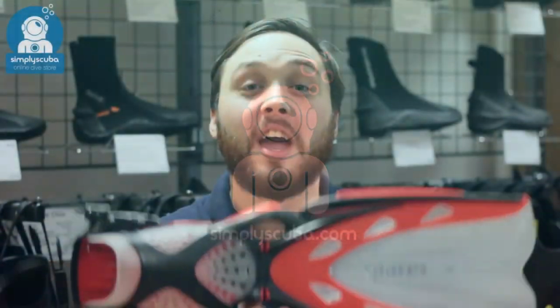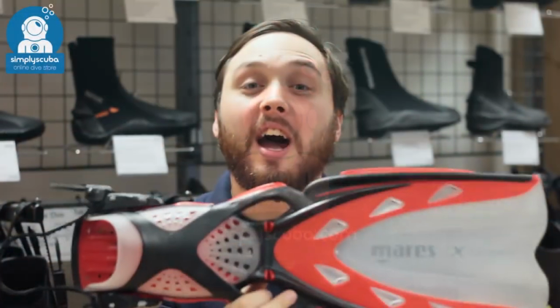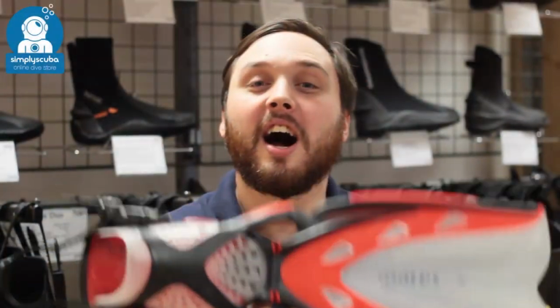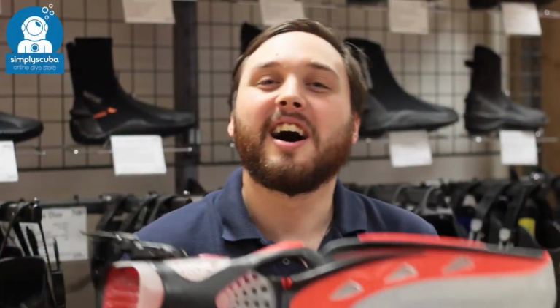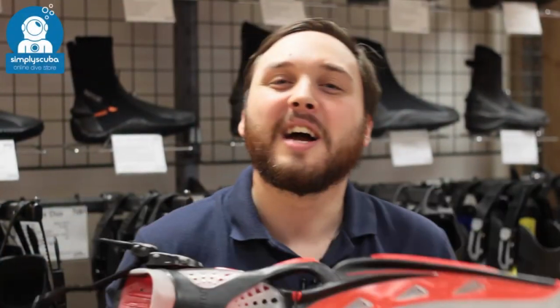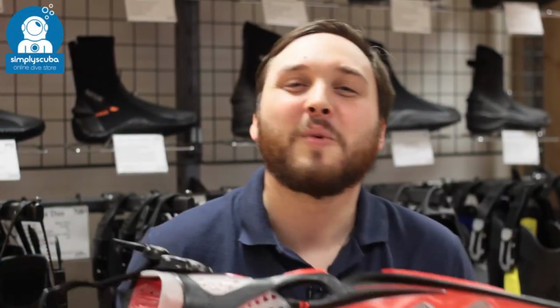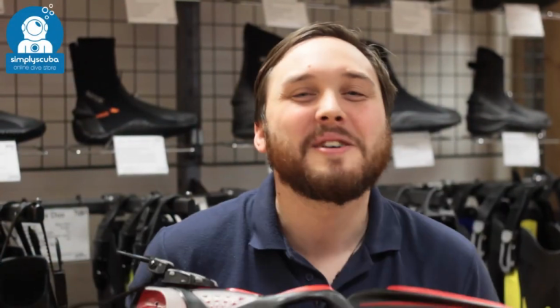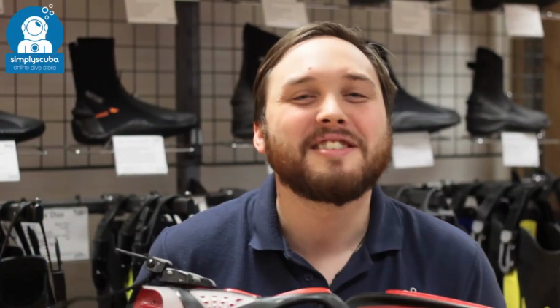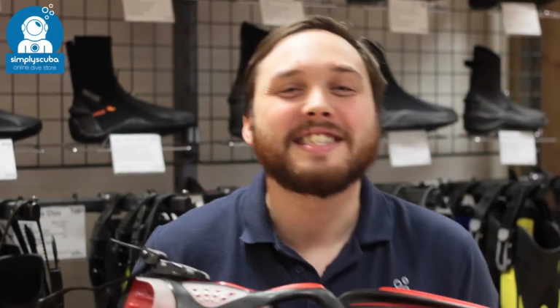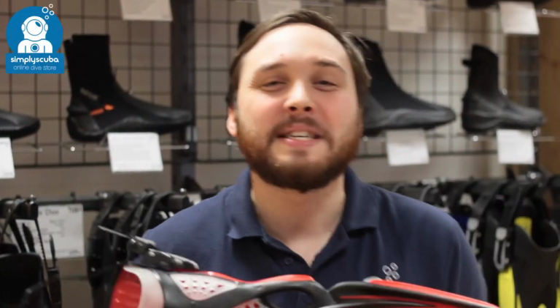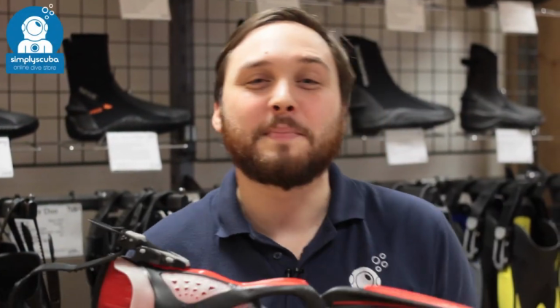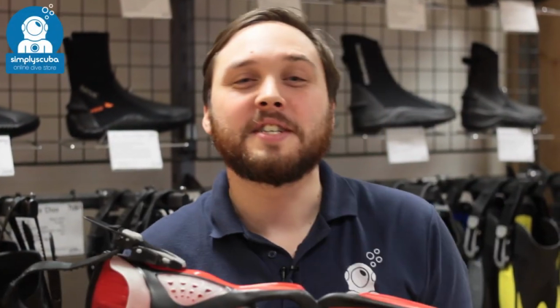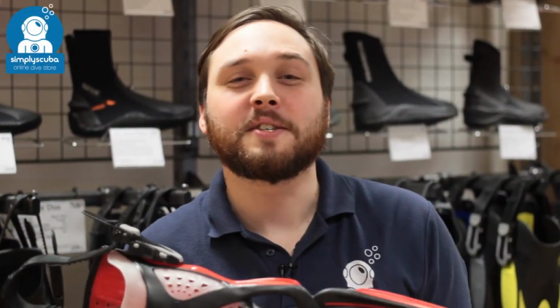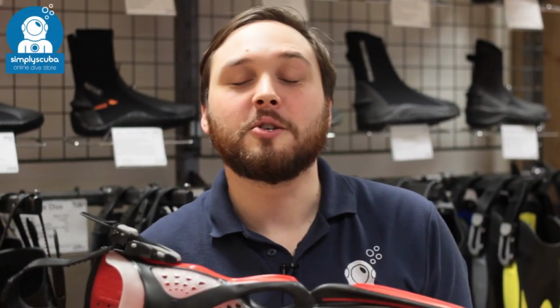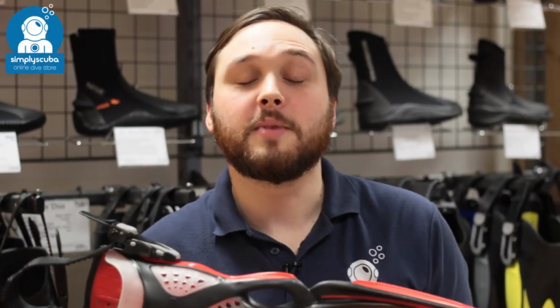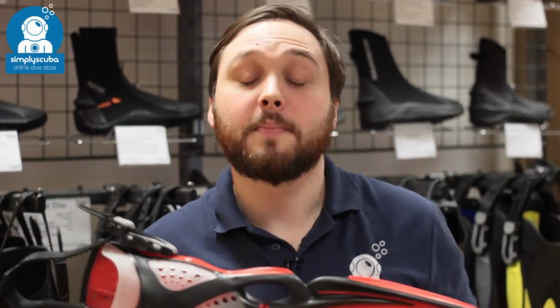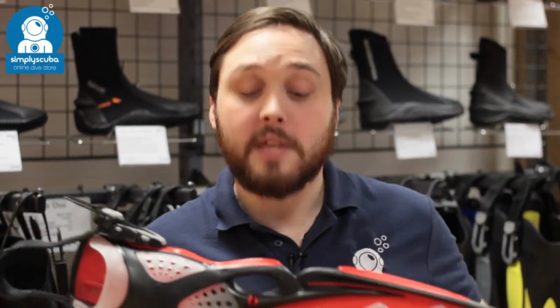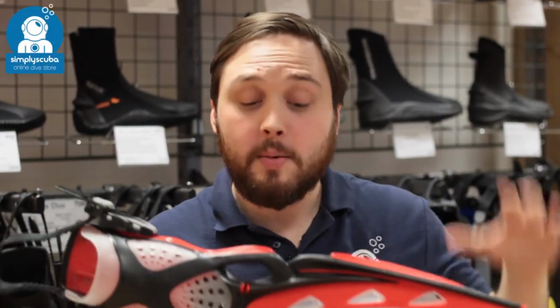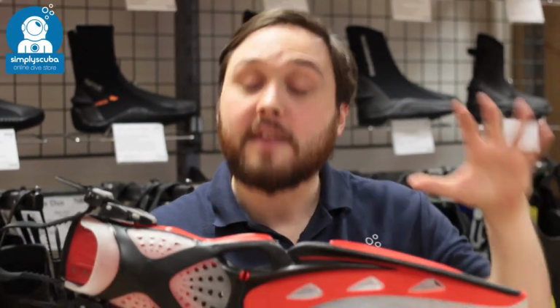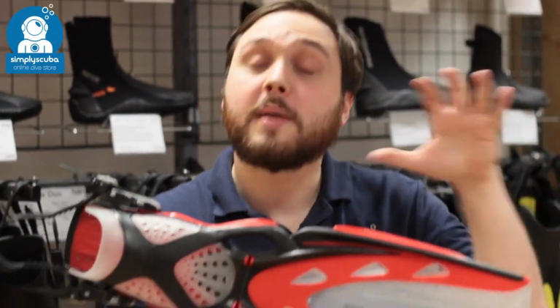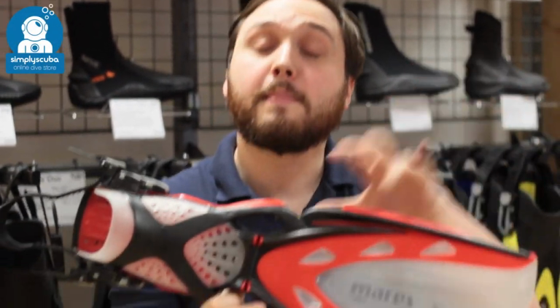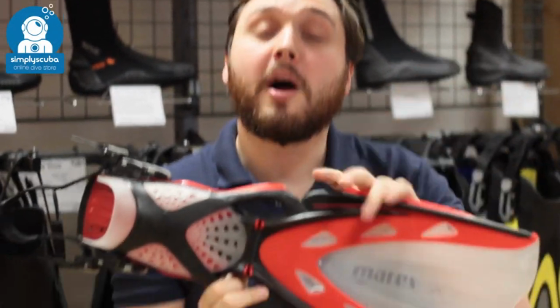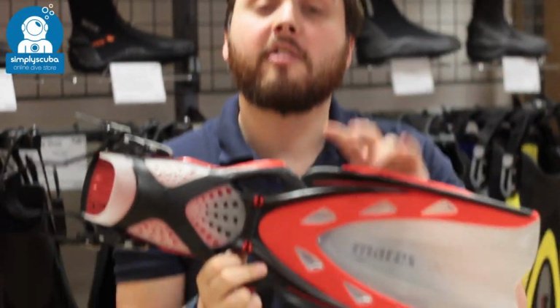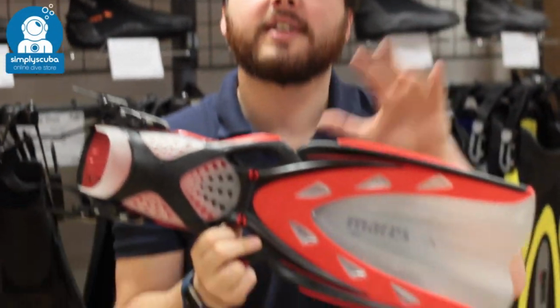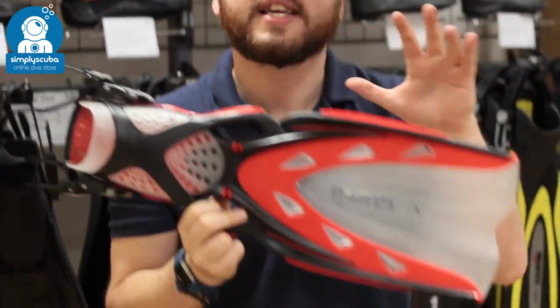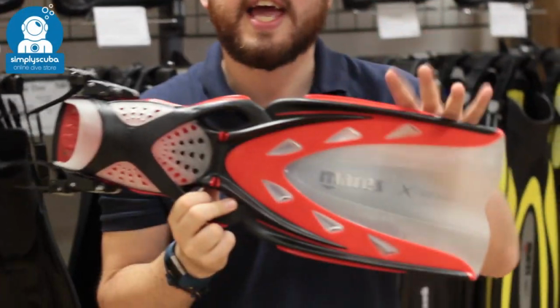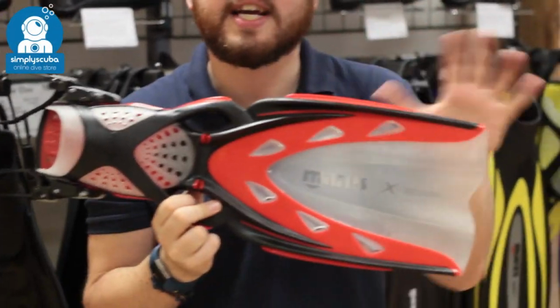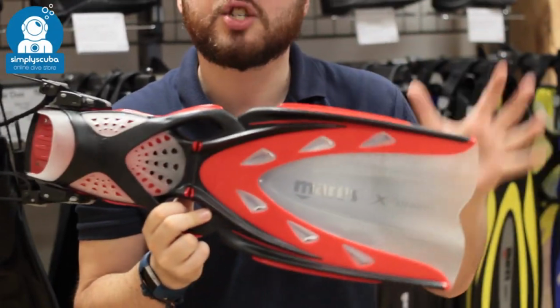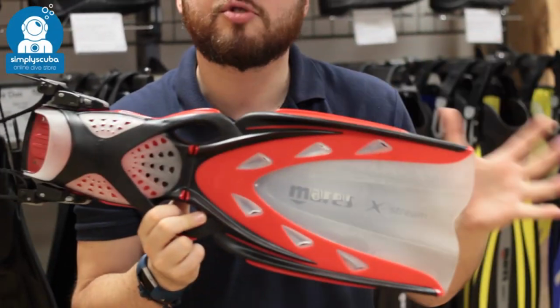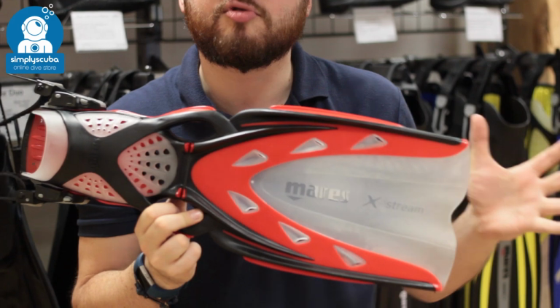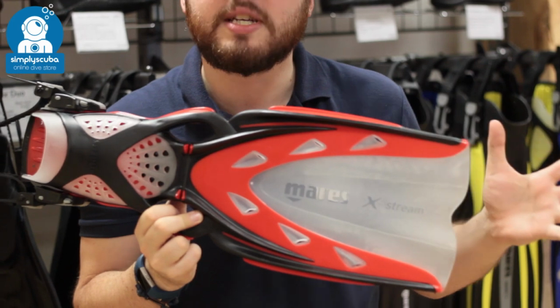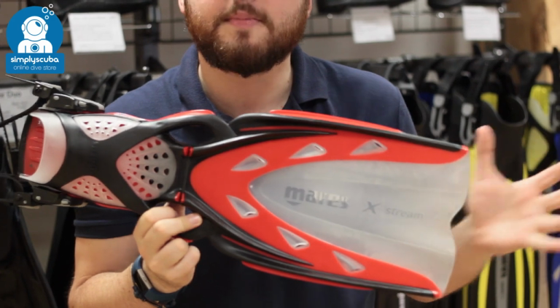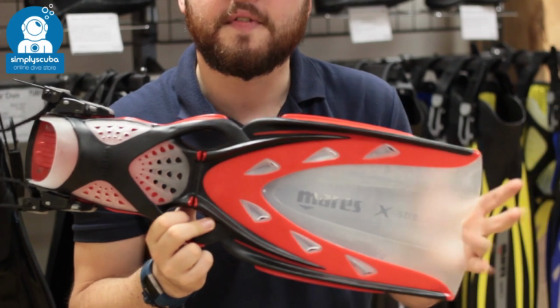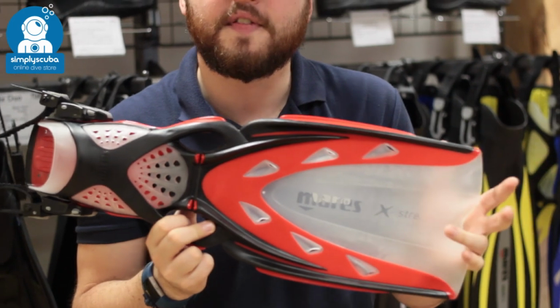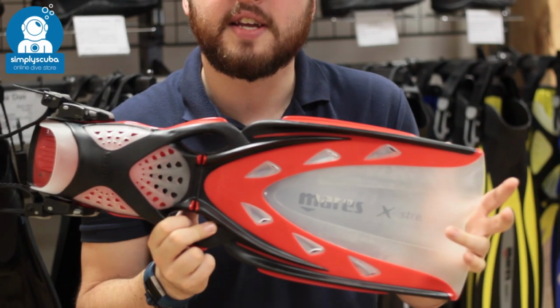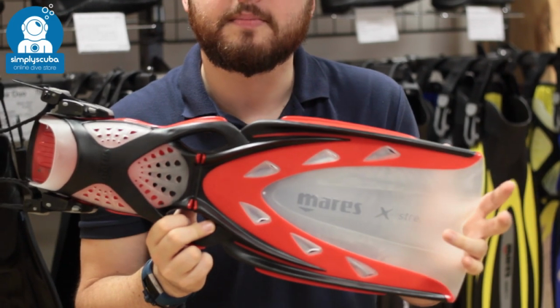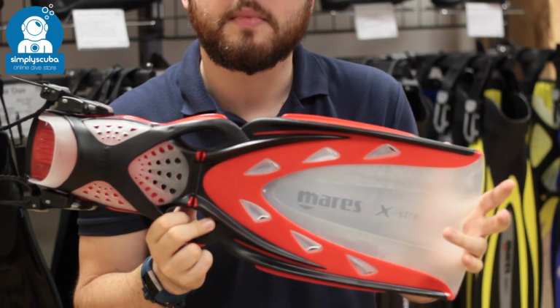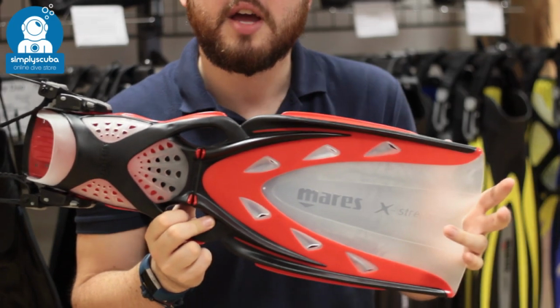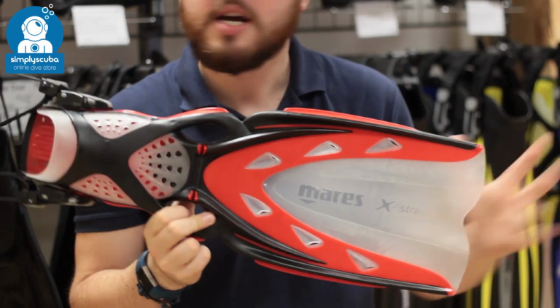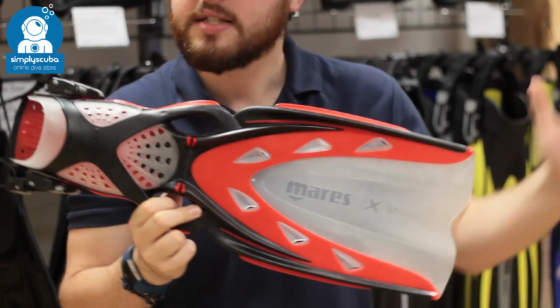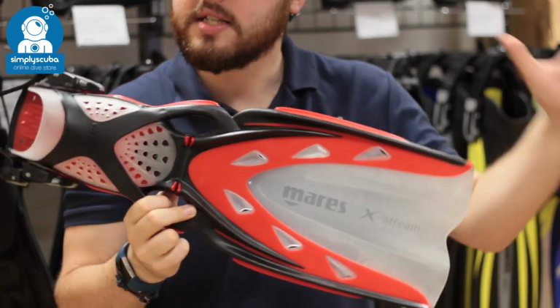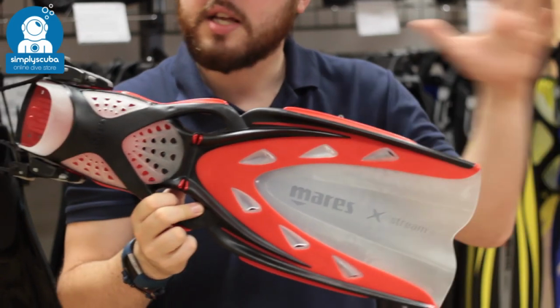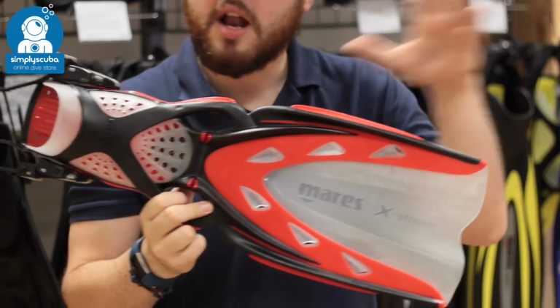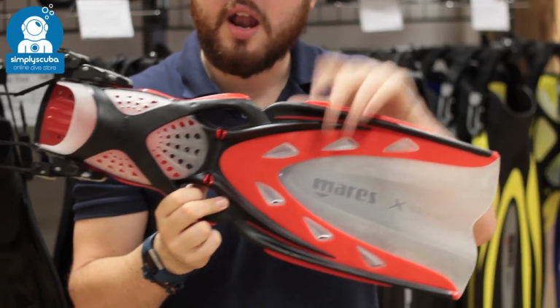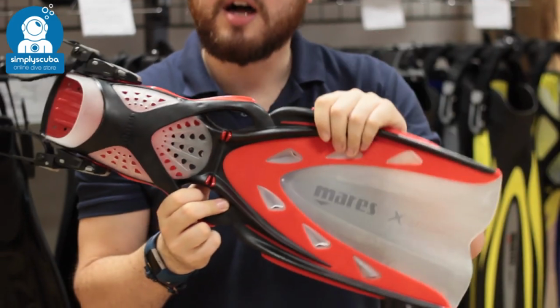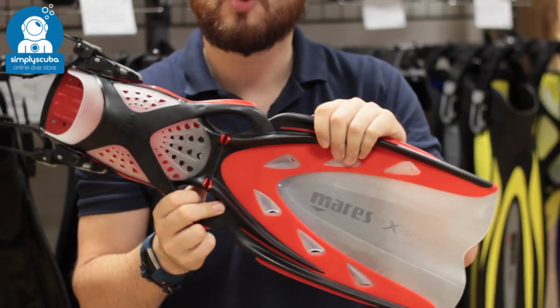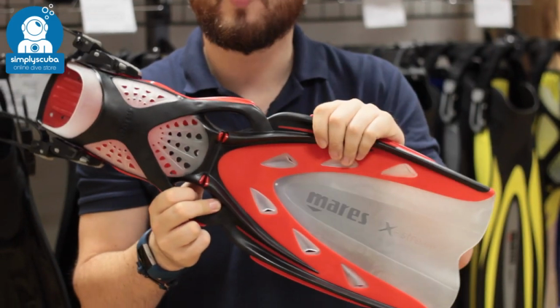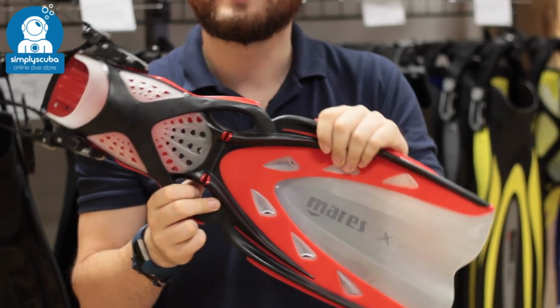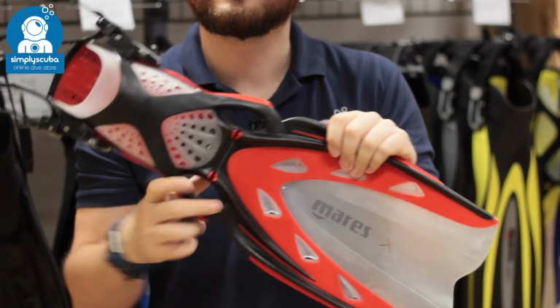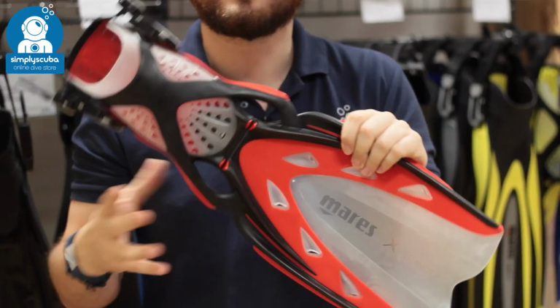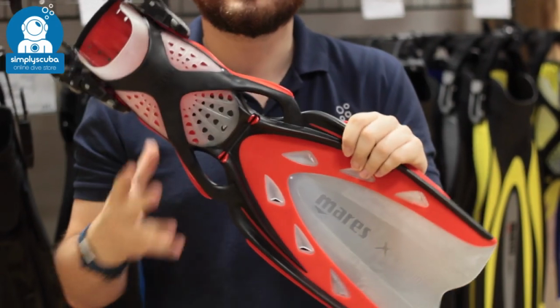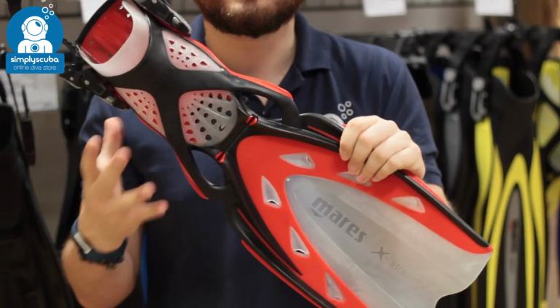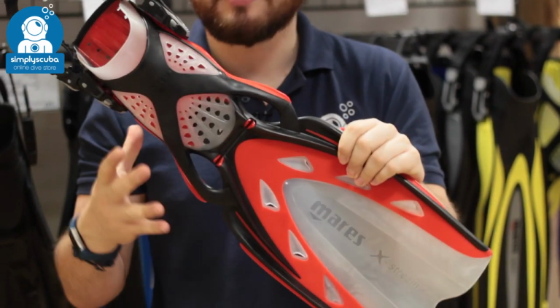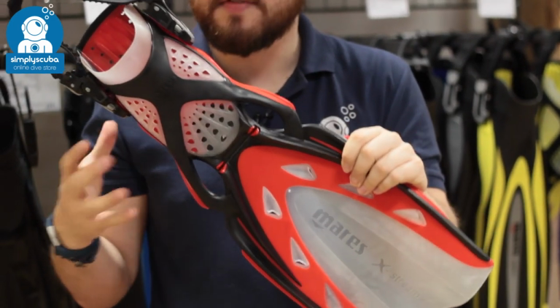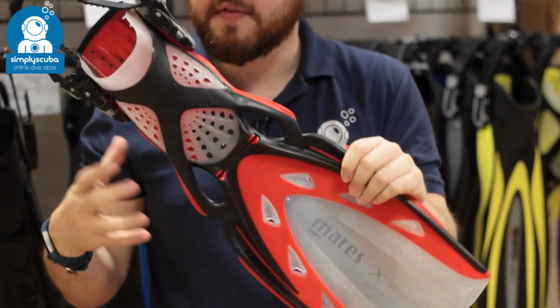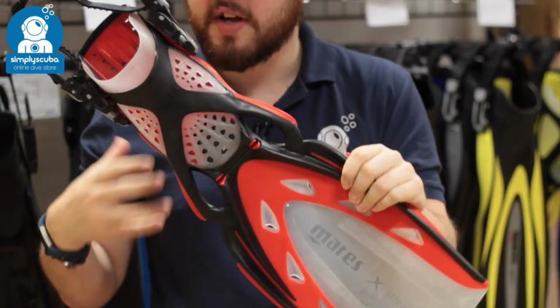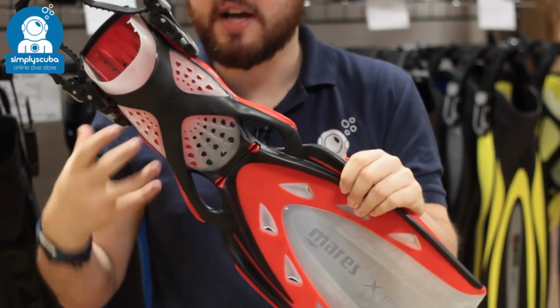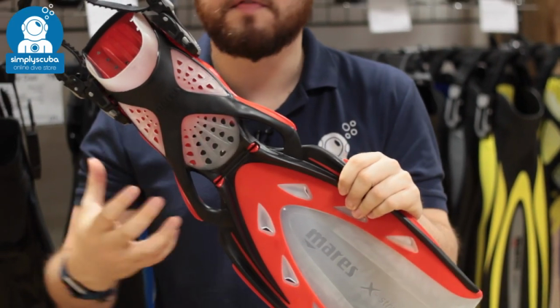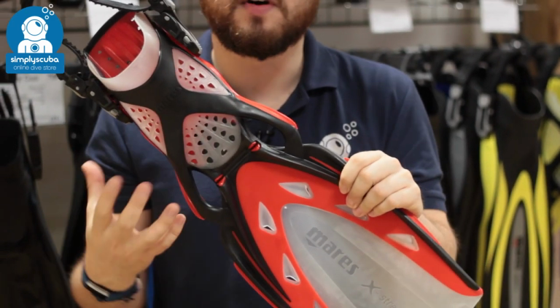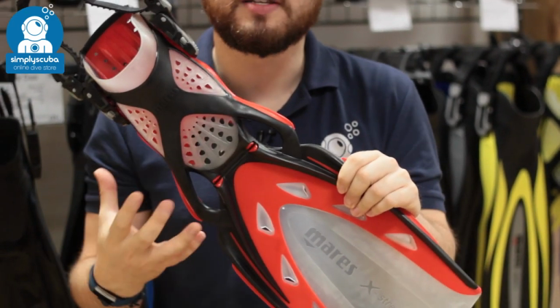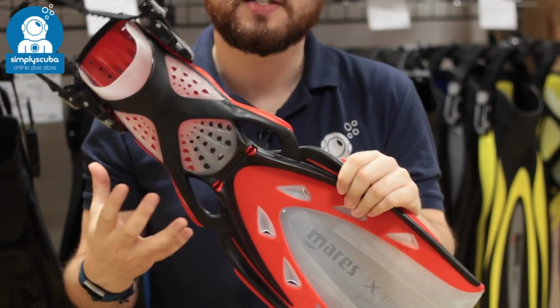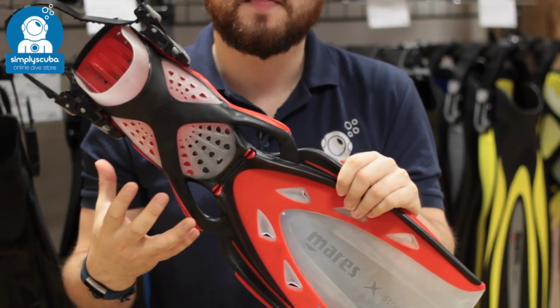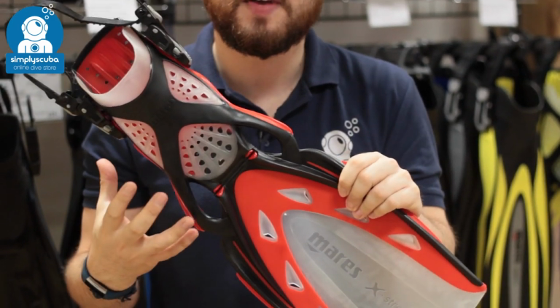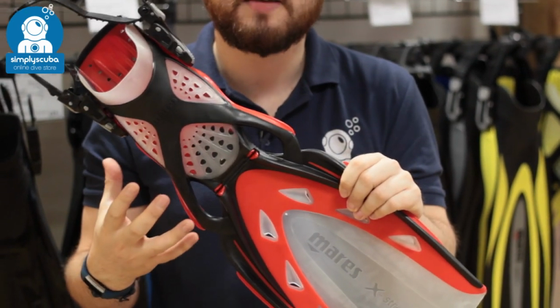Hi, welcome to Simply Scuba. Here we have the Mahrez Xtreme Fin. This is a lightweight, highly advanced fin.